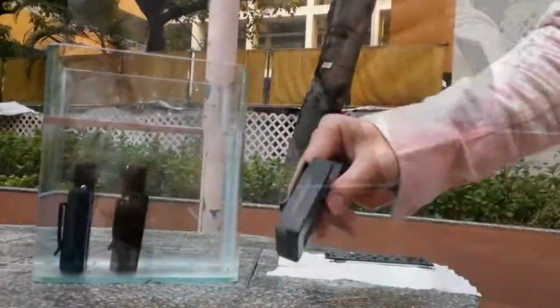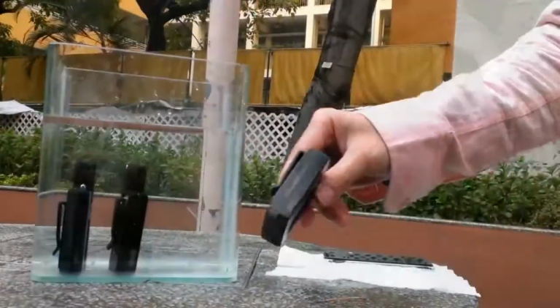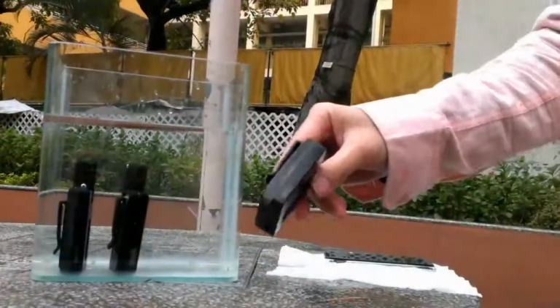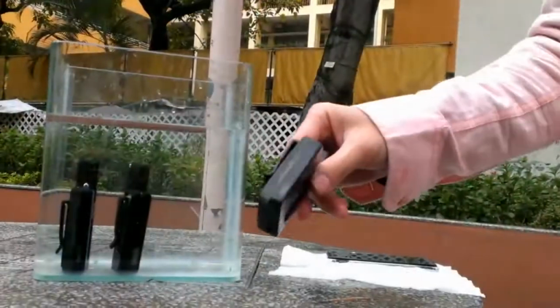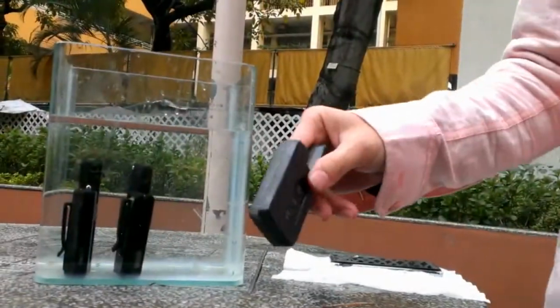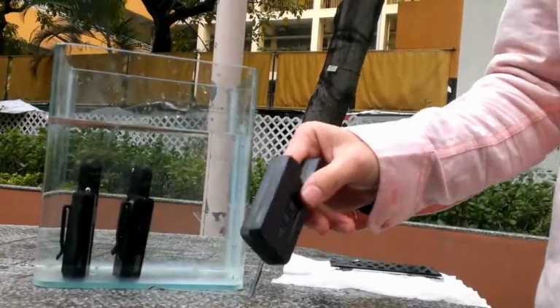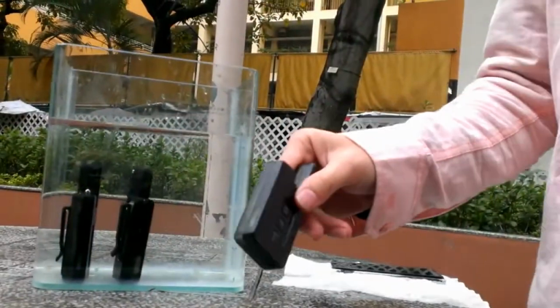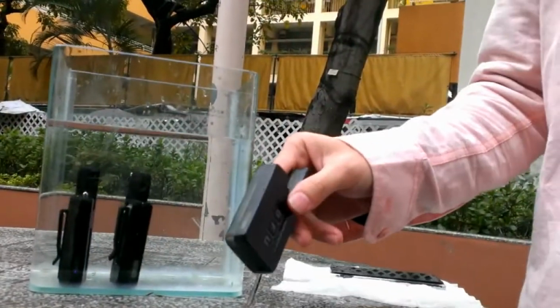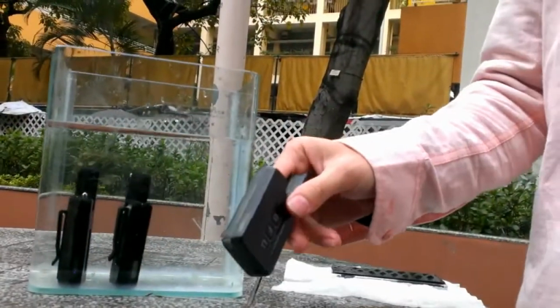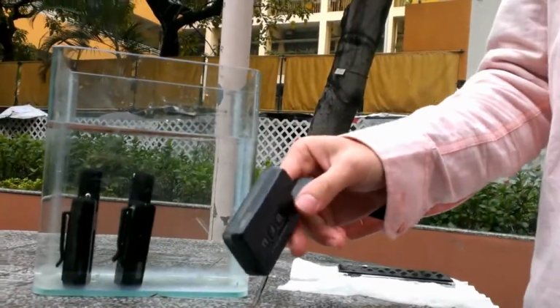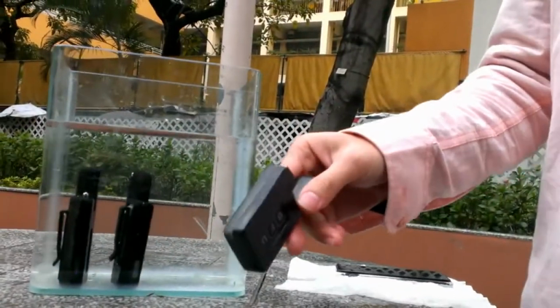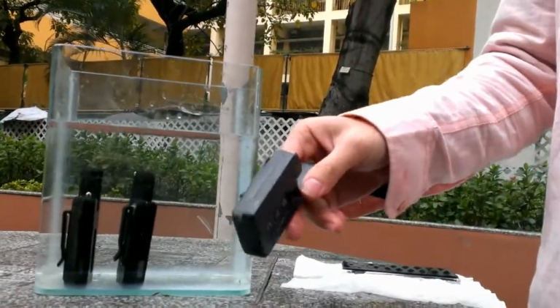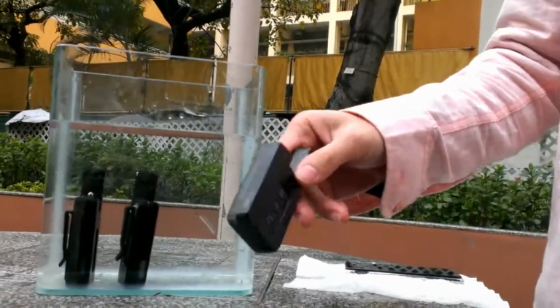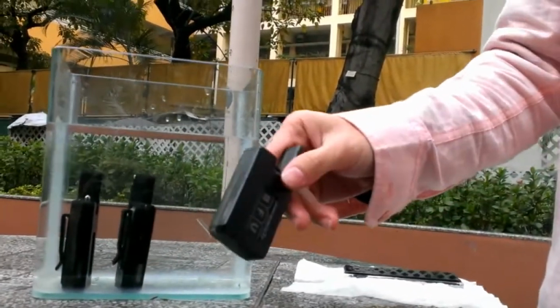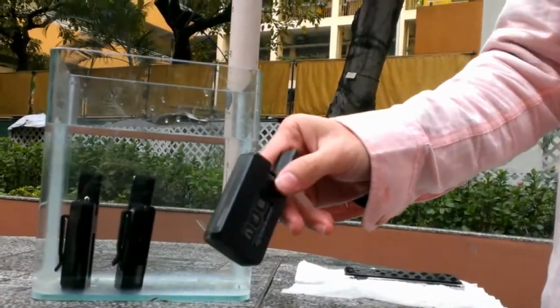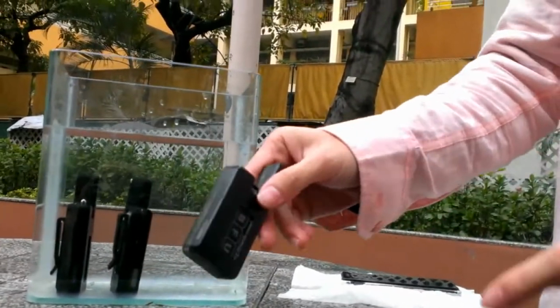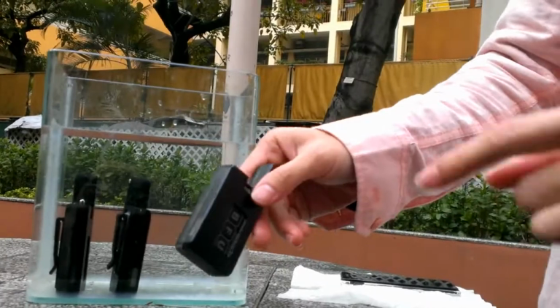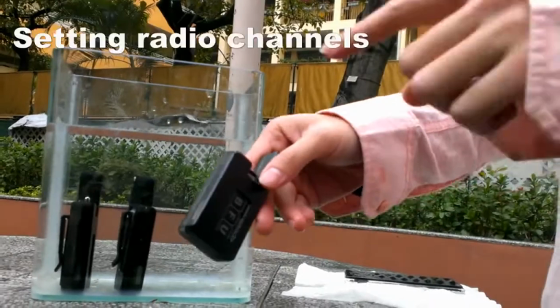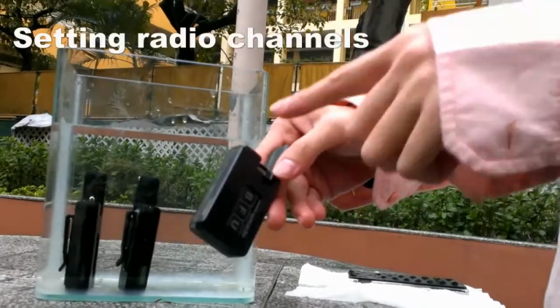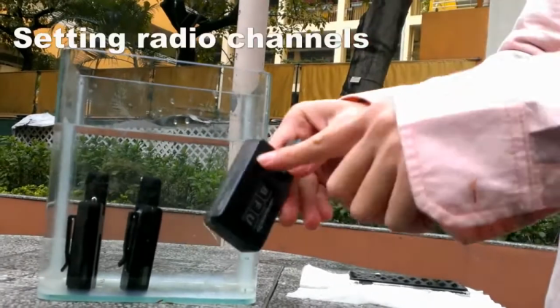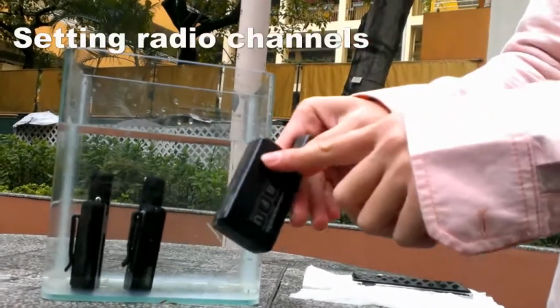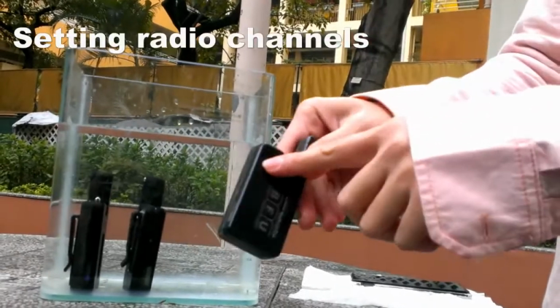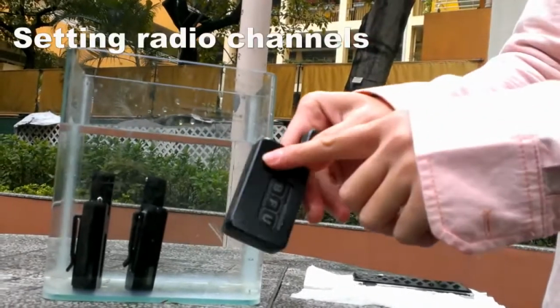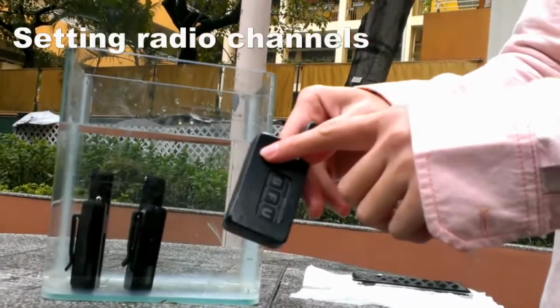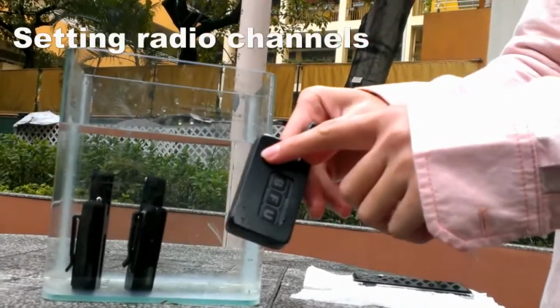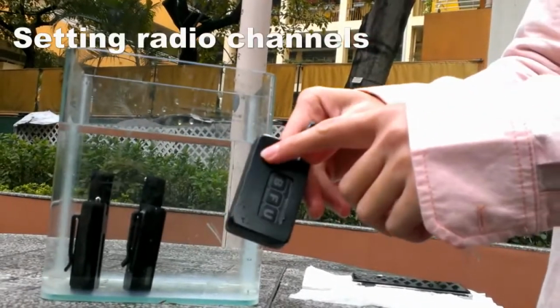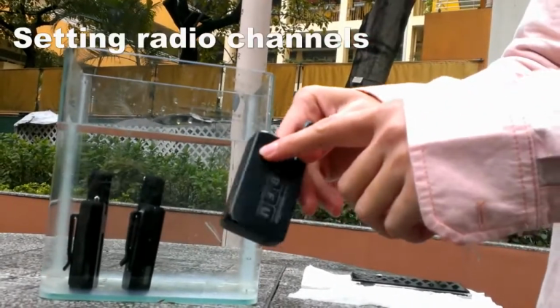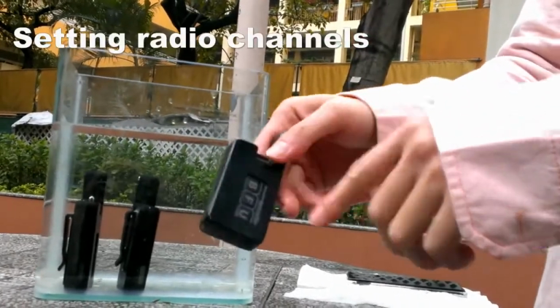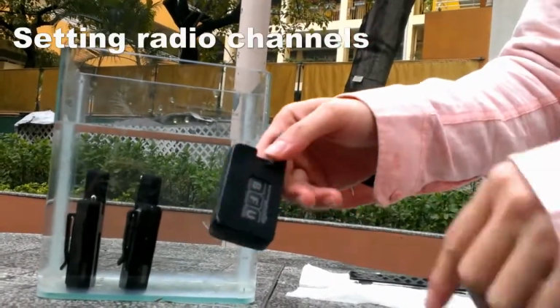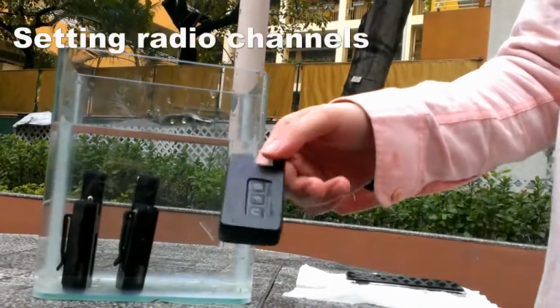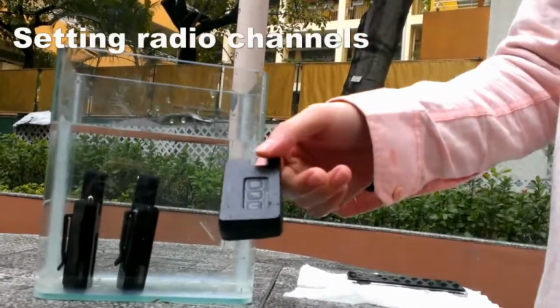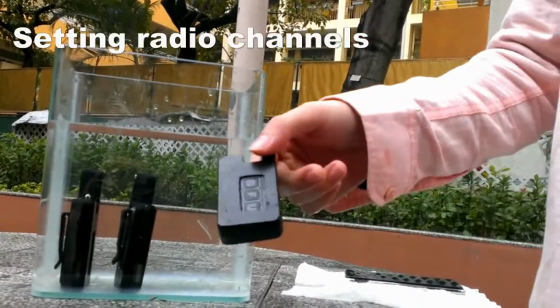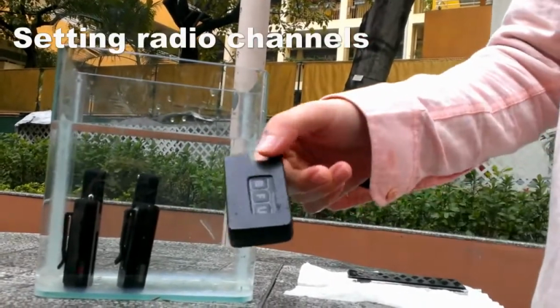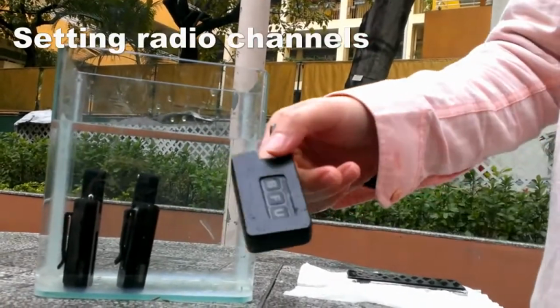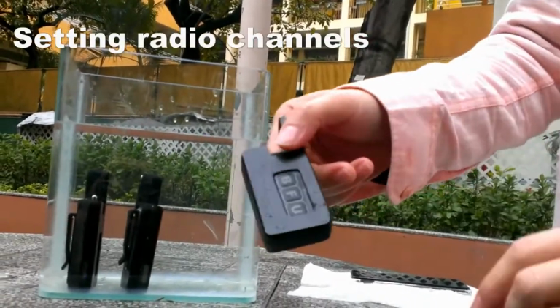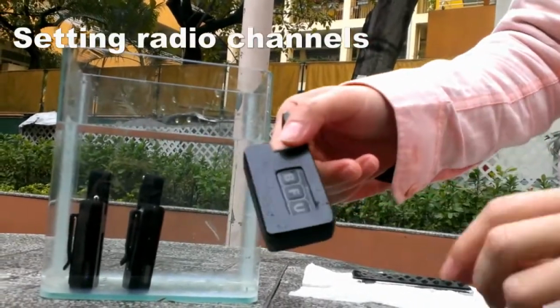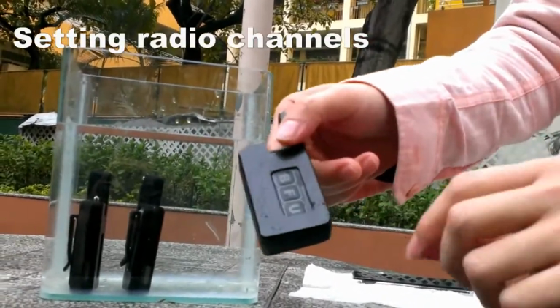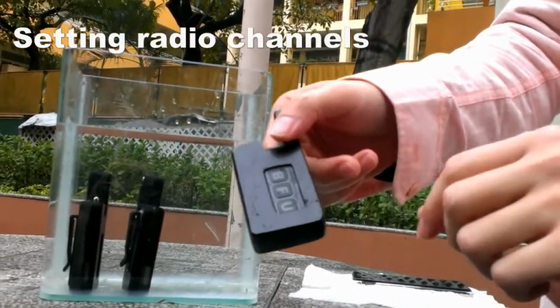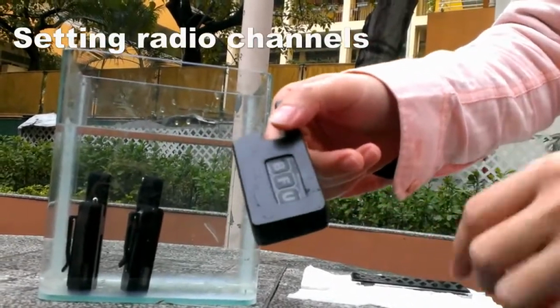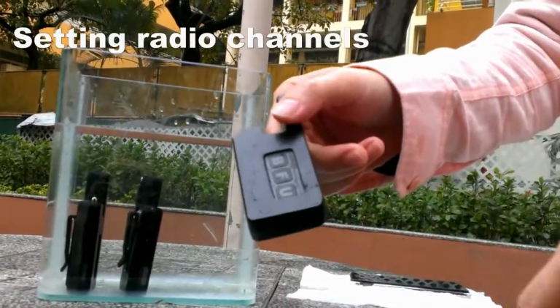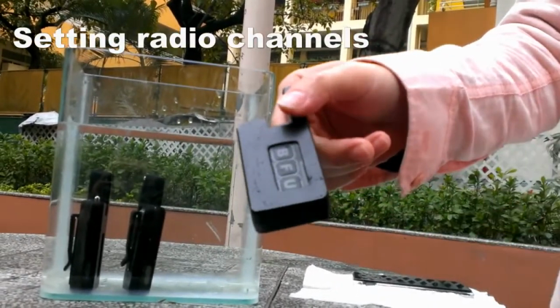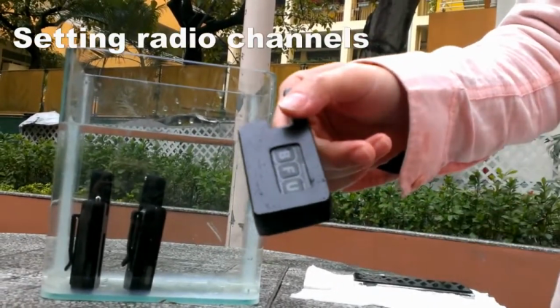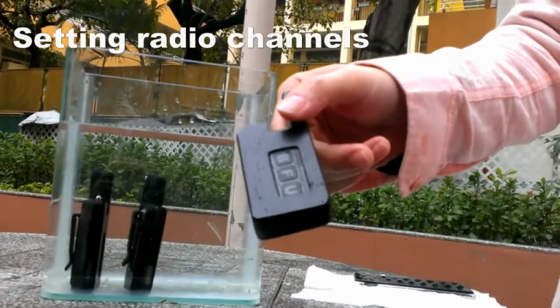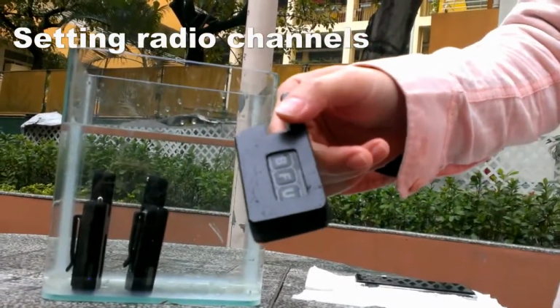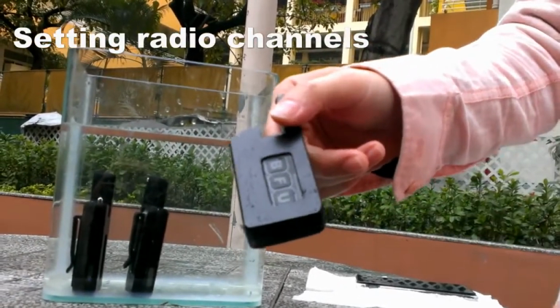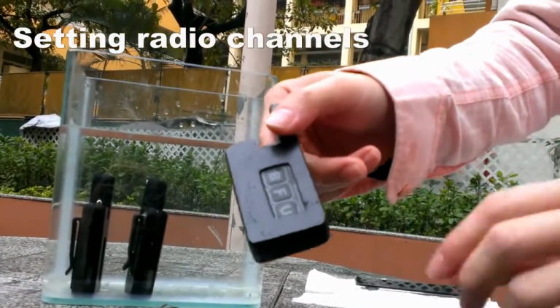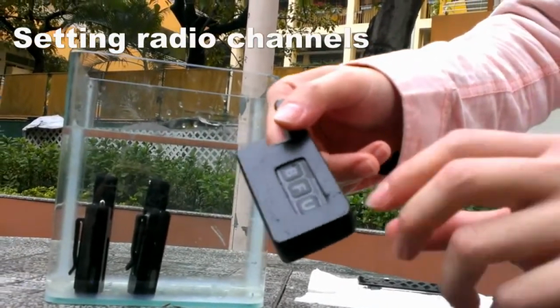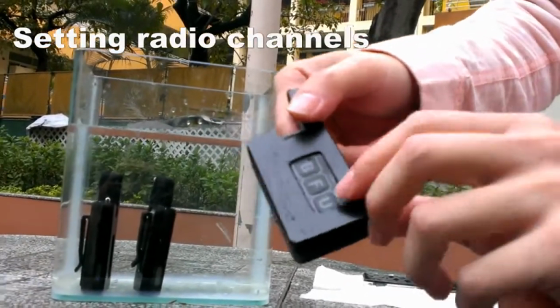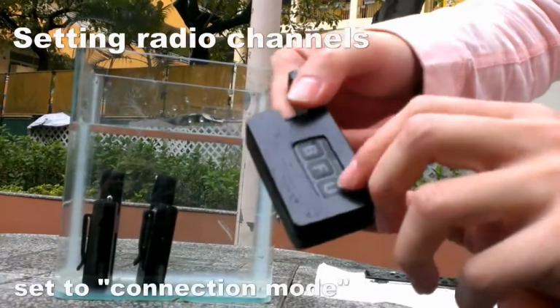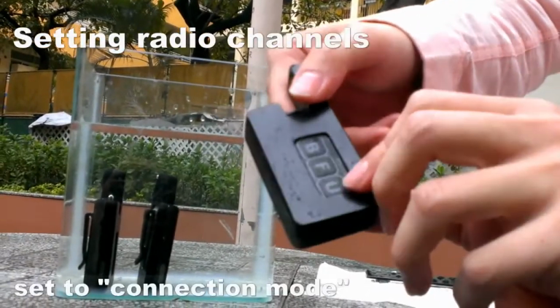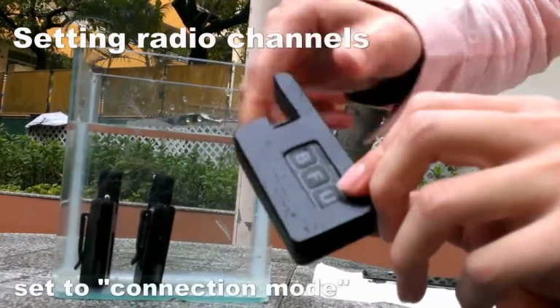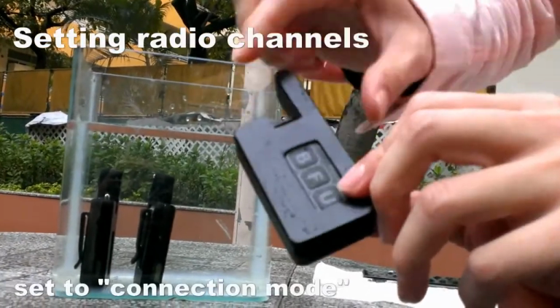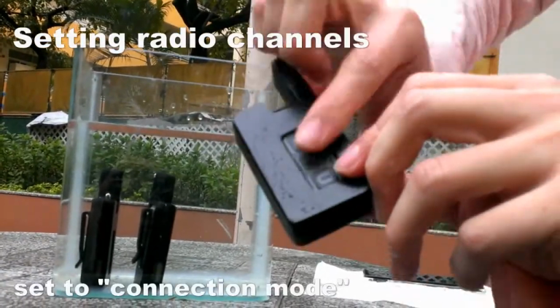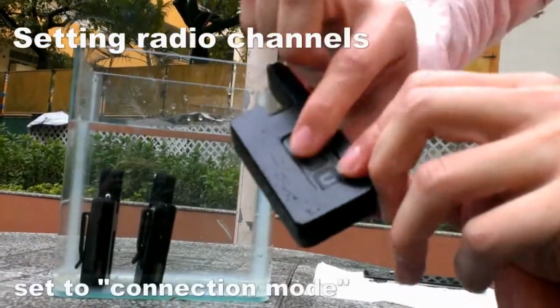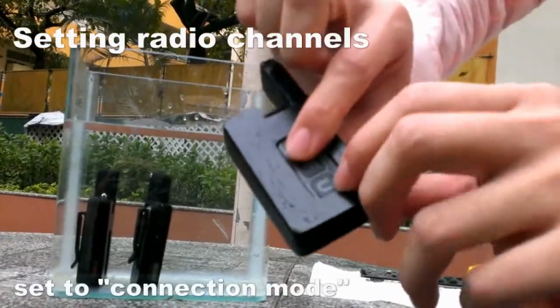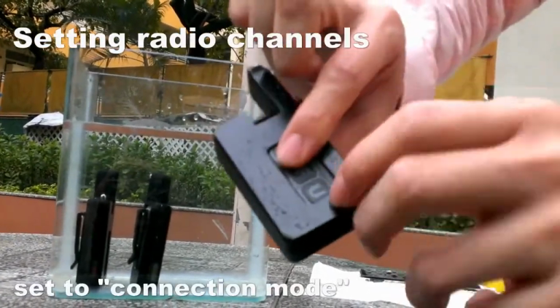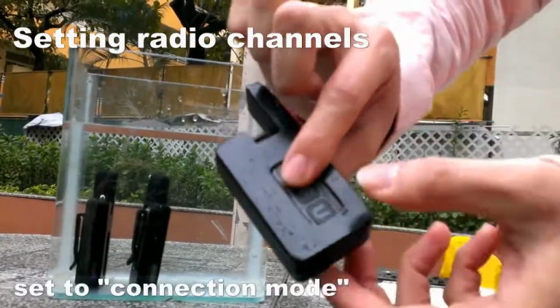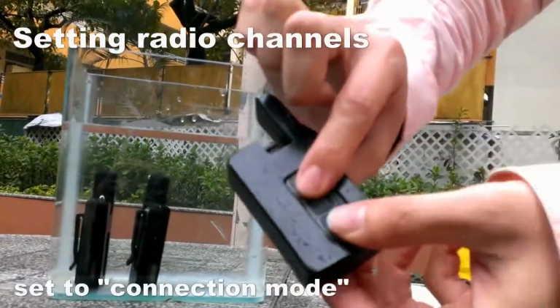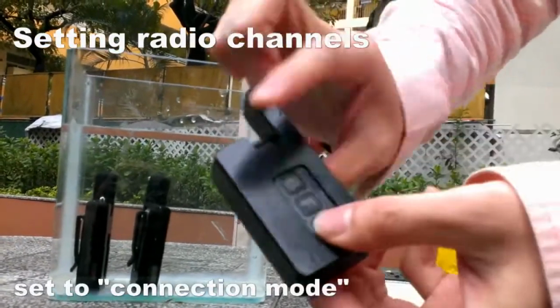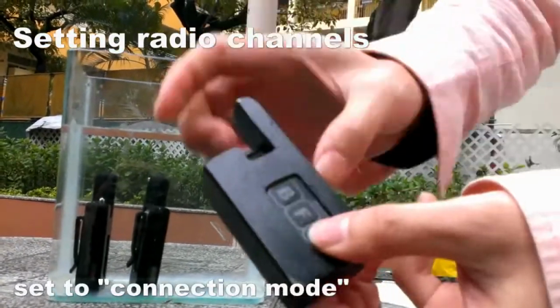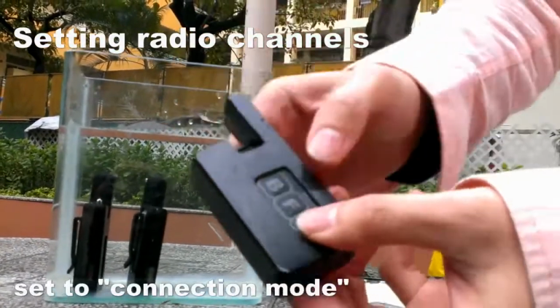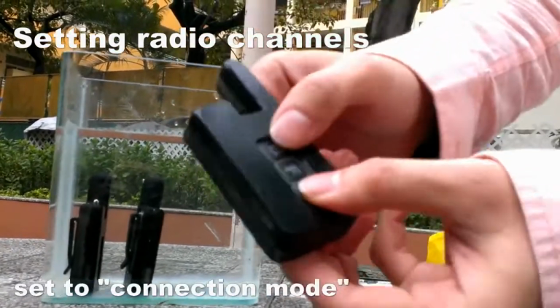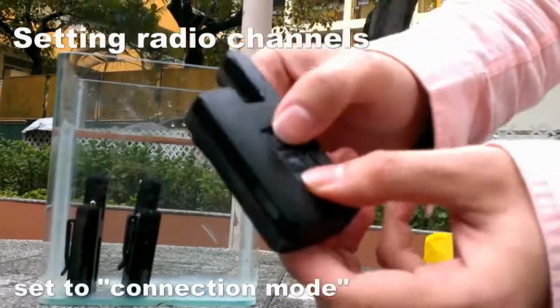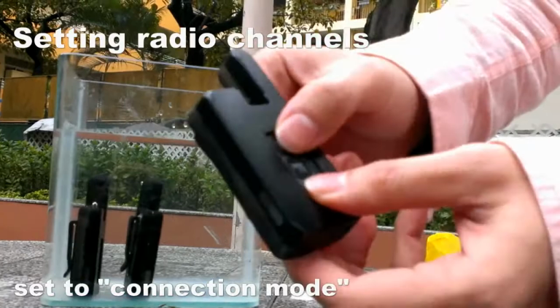Now I'm going to set the channels into this 3-topic. Firstly, I have to set it to connection mode by pressing the B and U buttons.